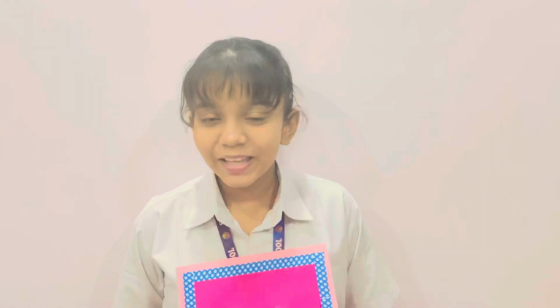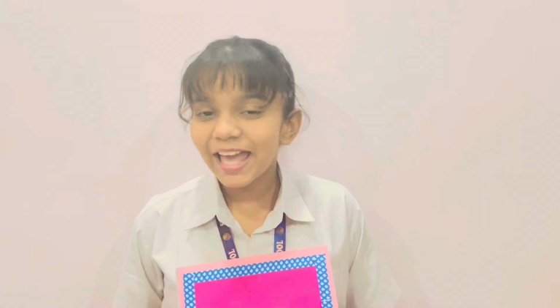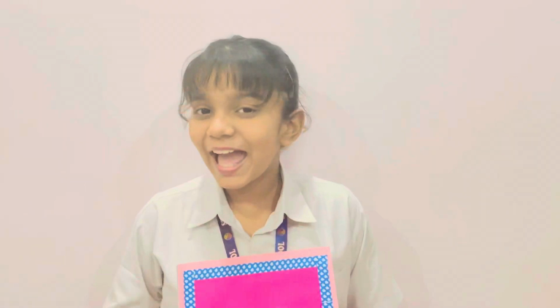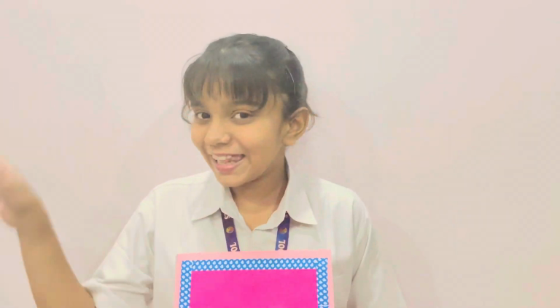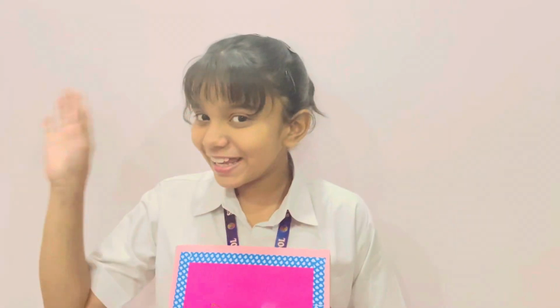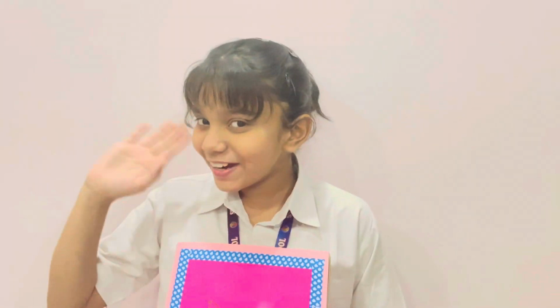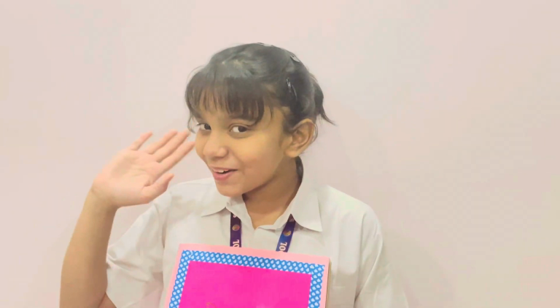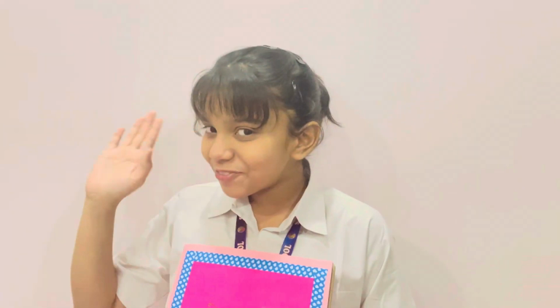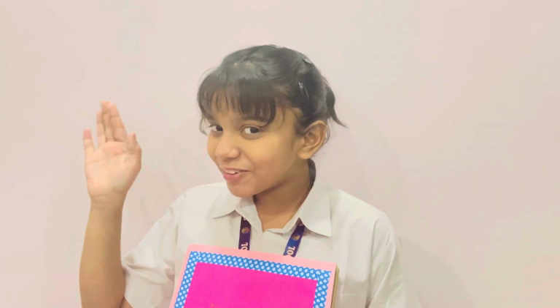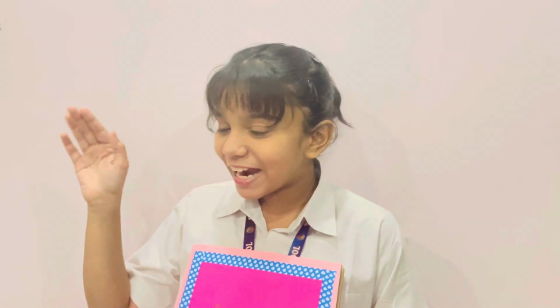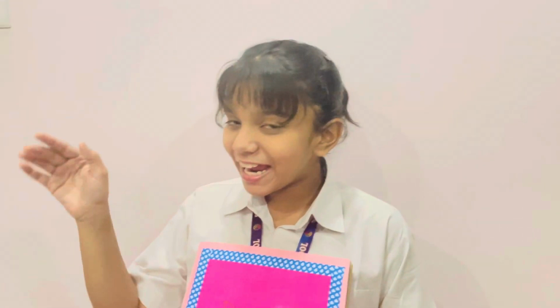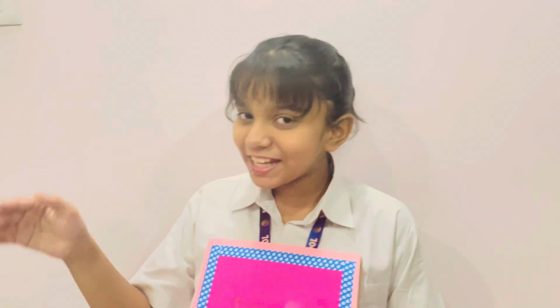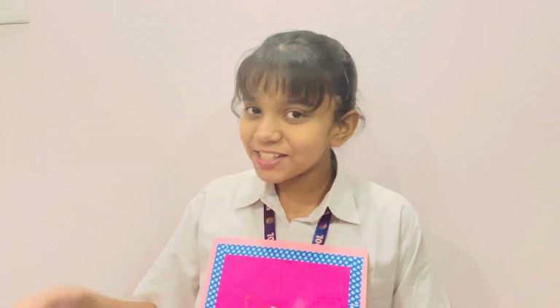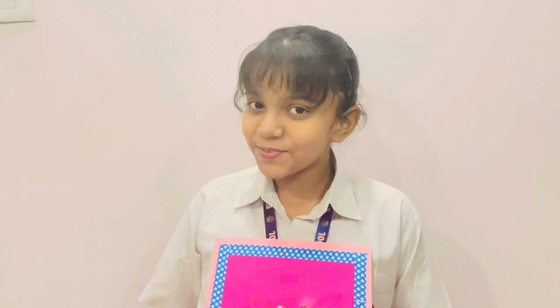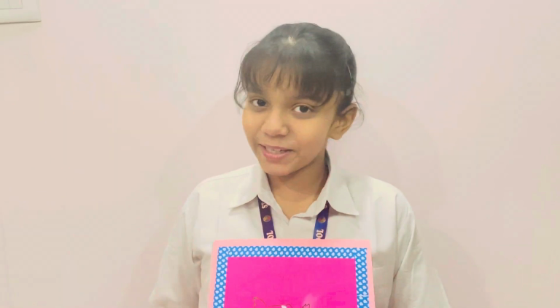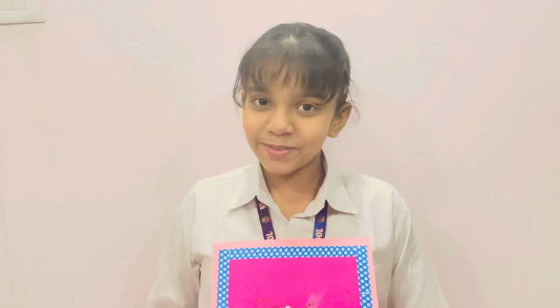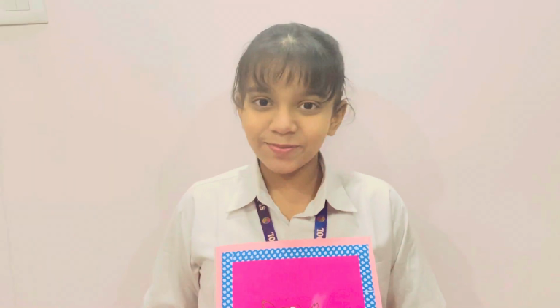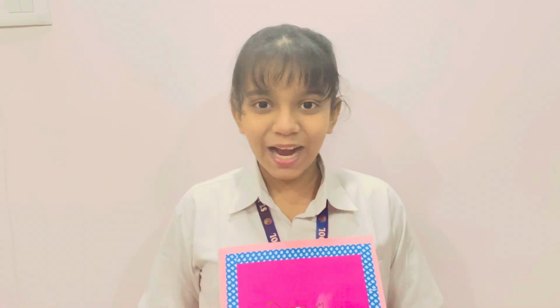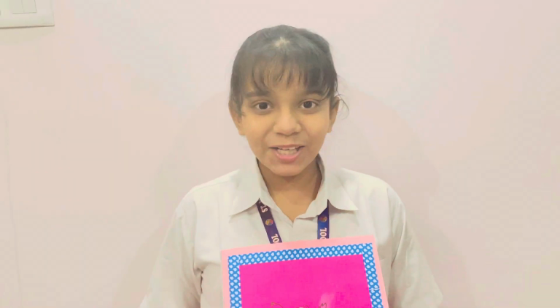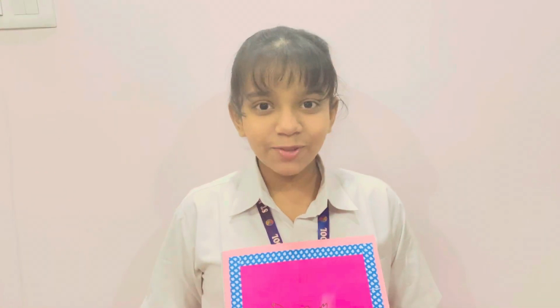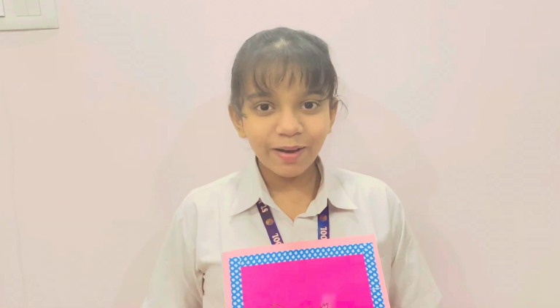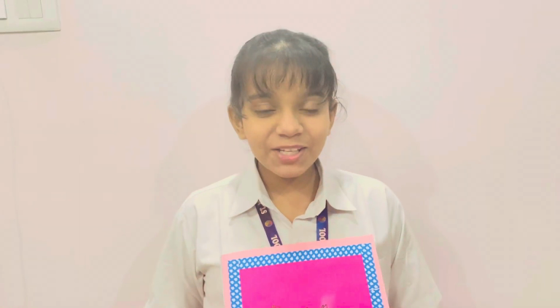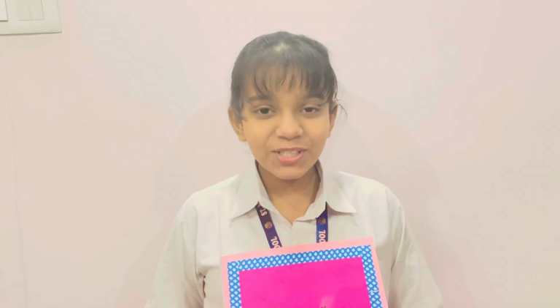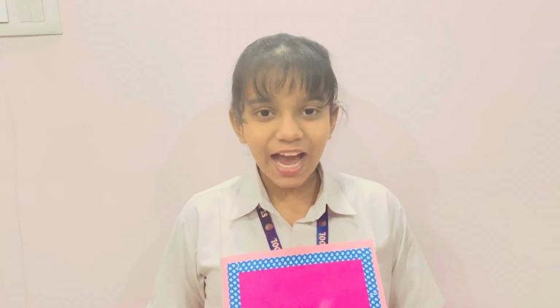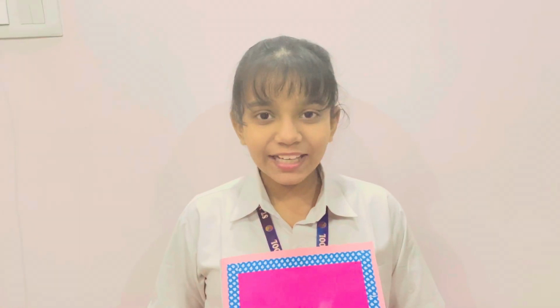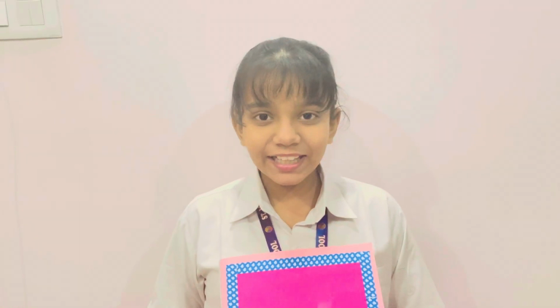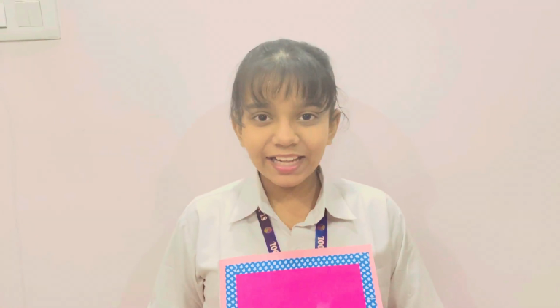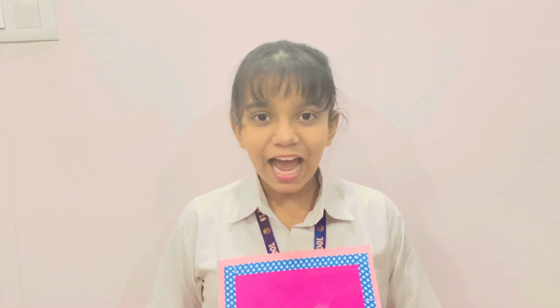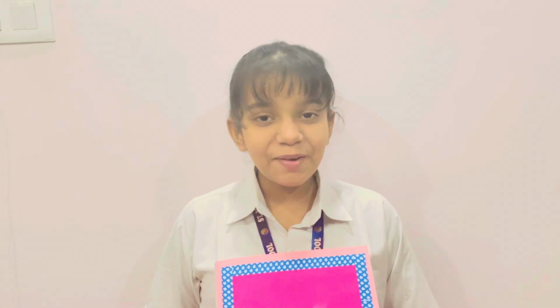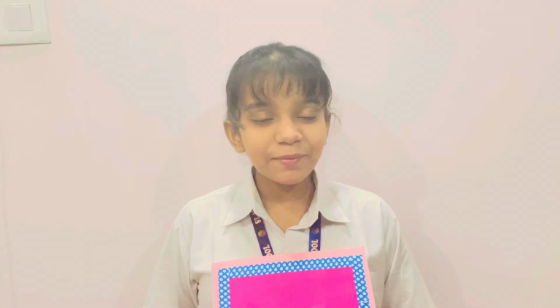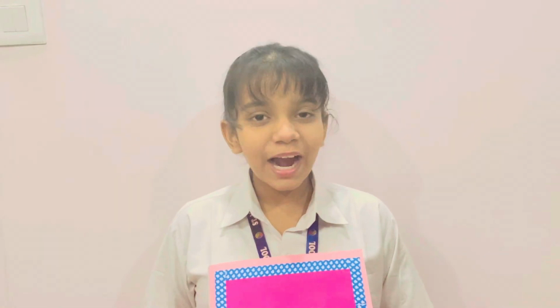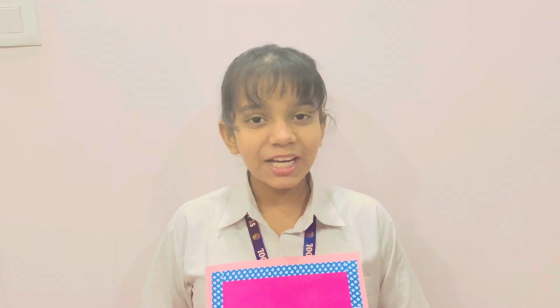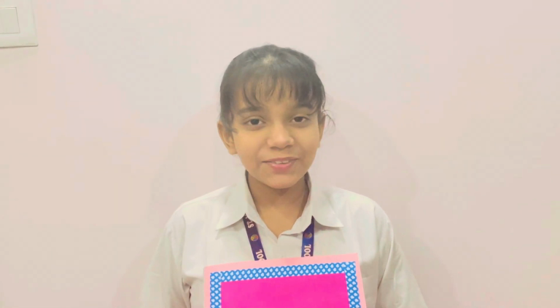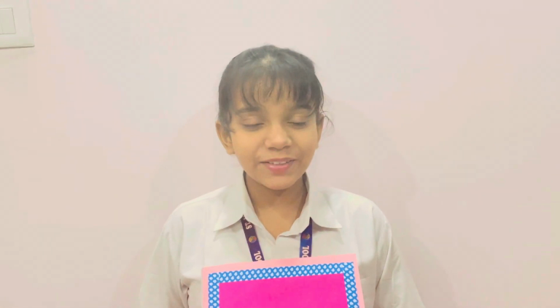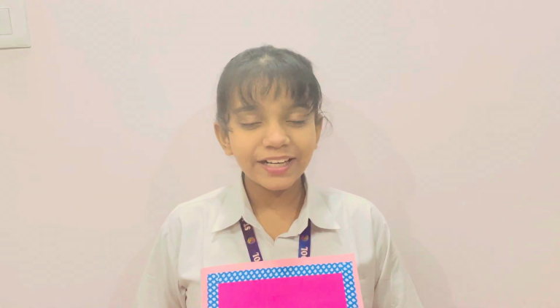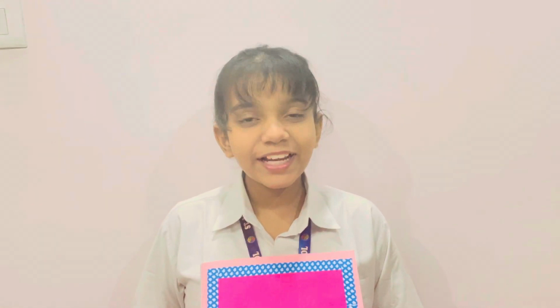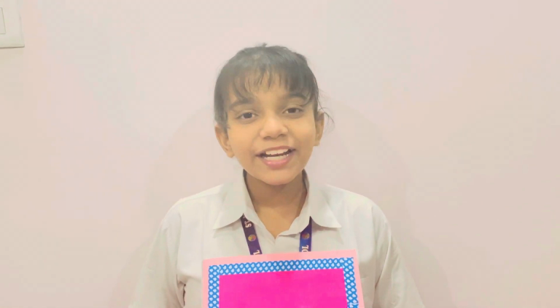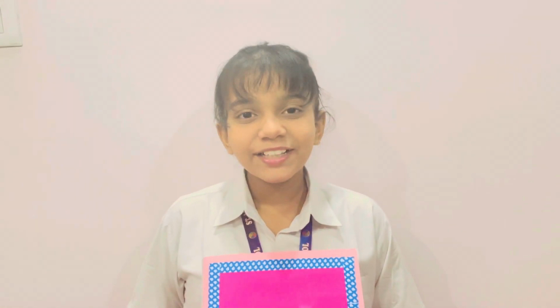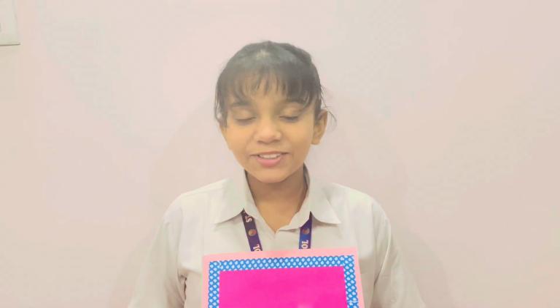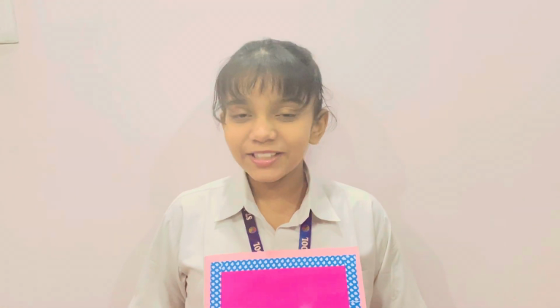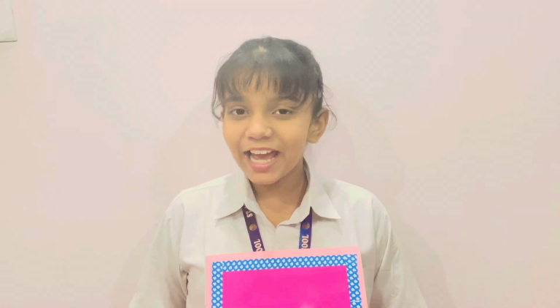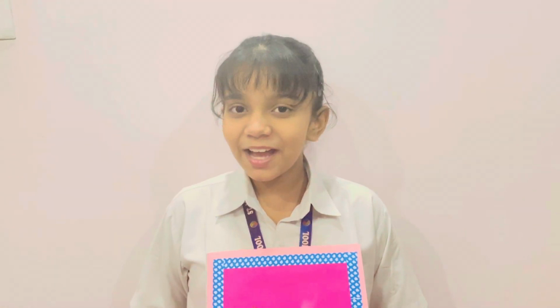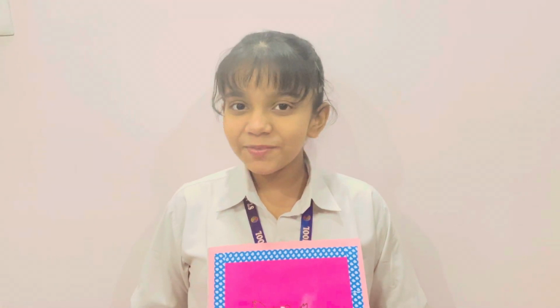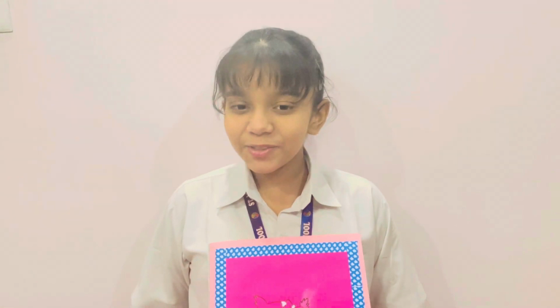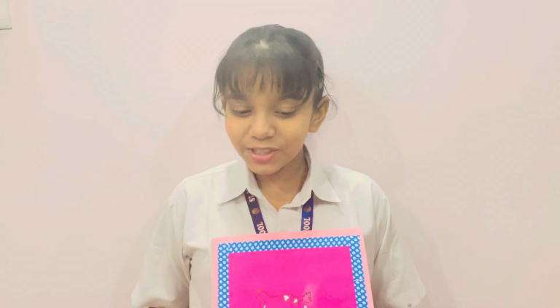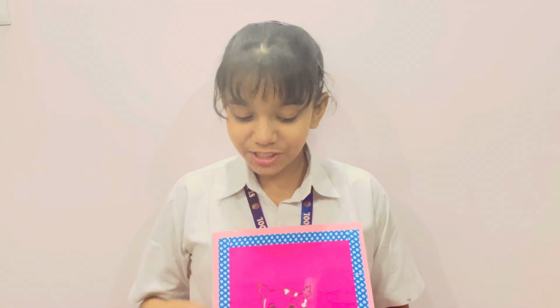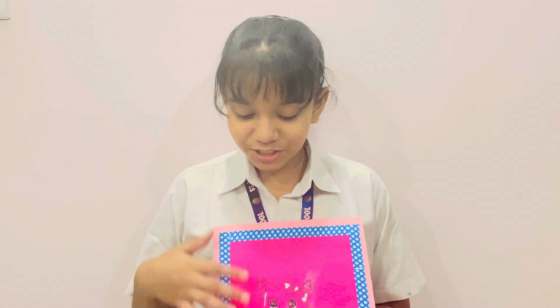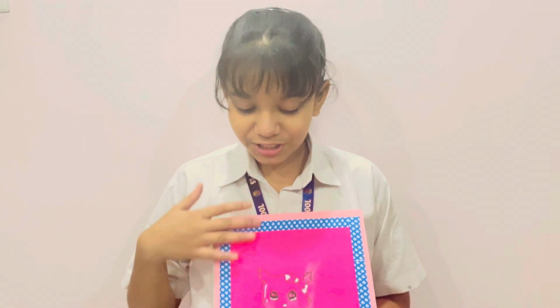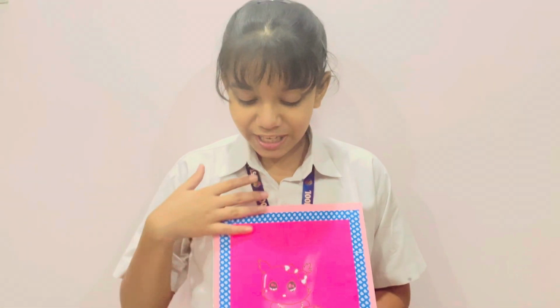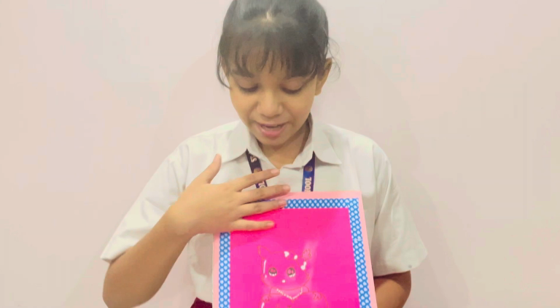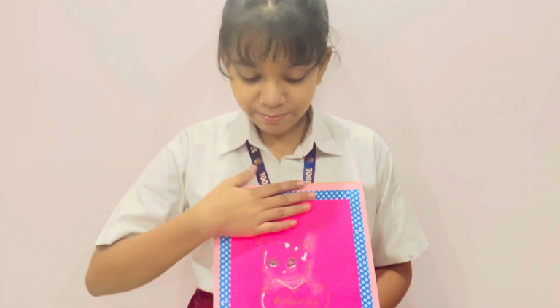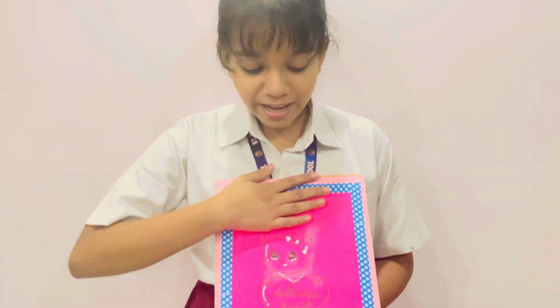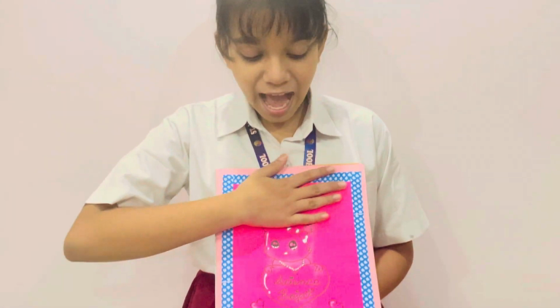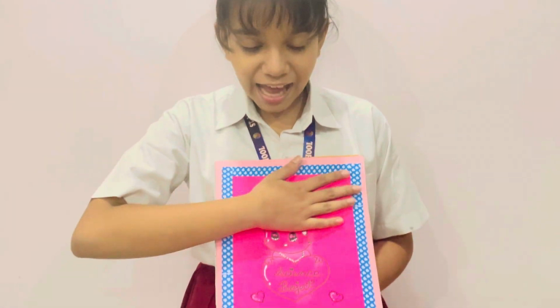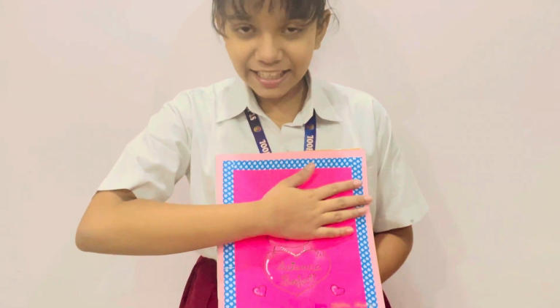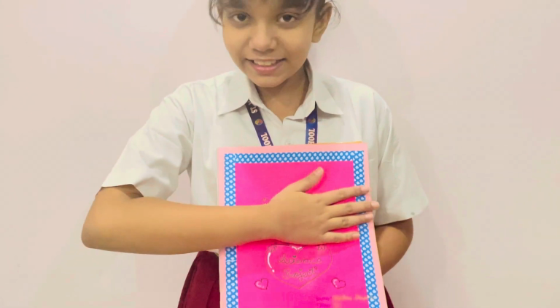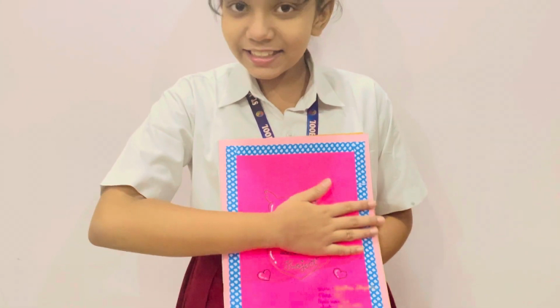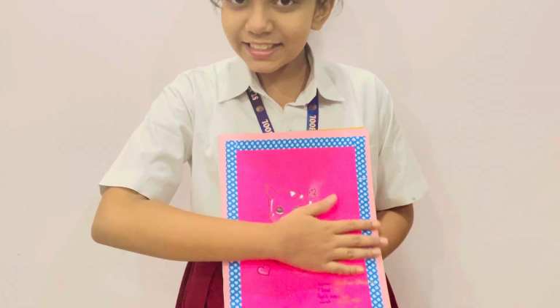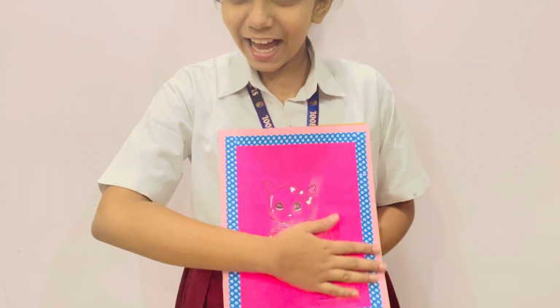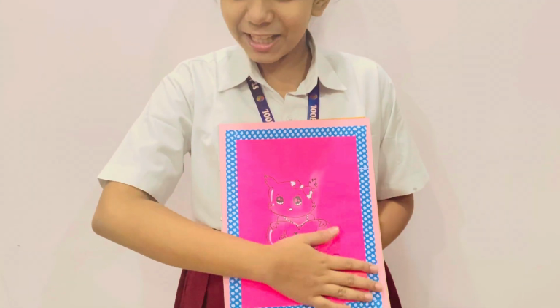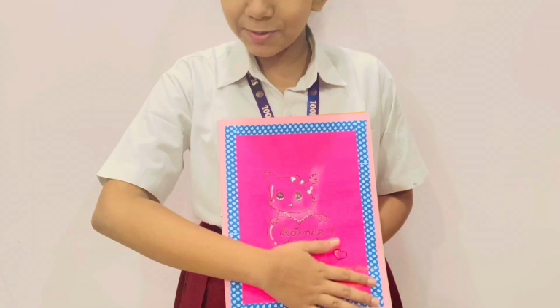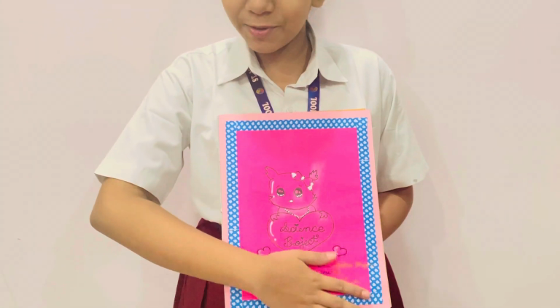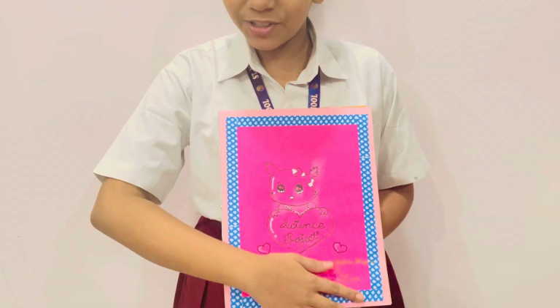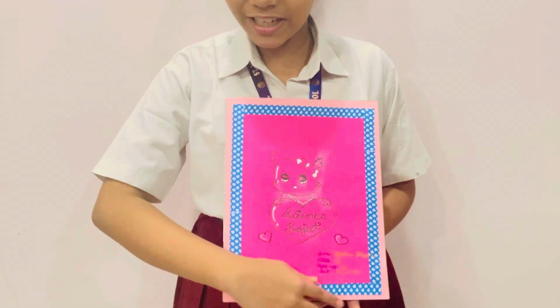Hello friends! Welcome back to my channel. I am Kashpi. Today I am going to share my another science project.